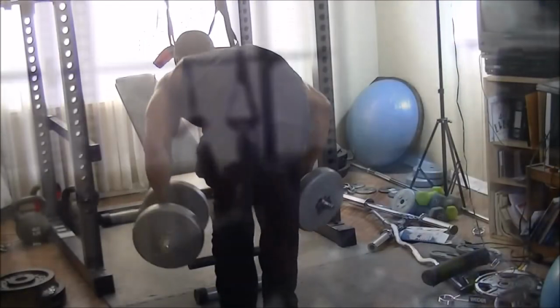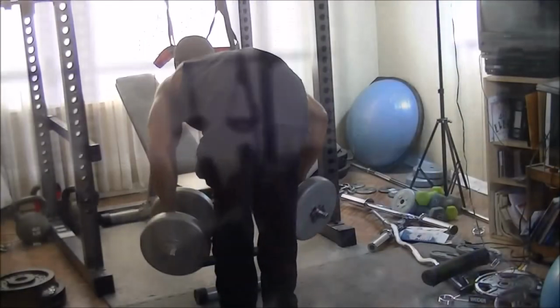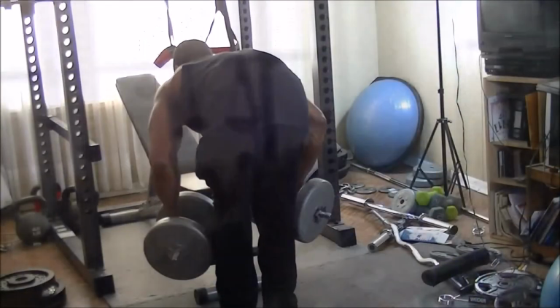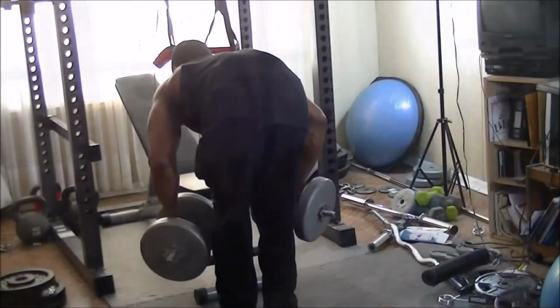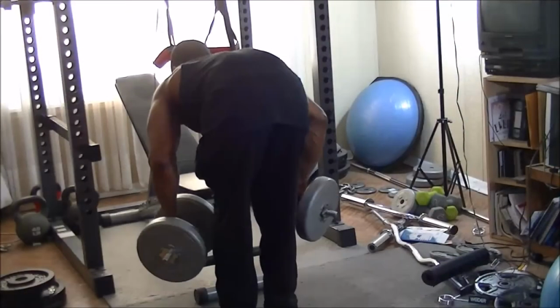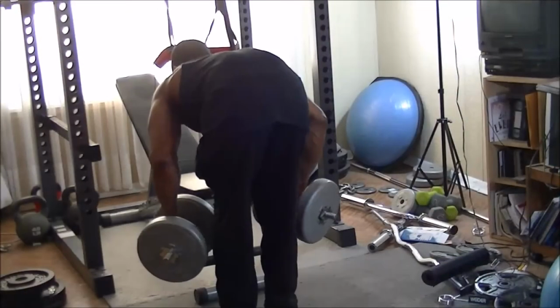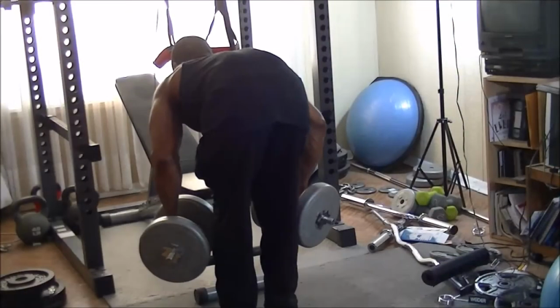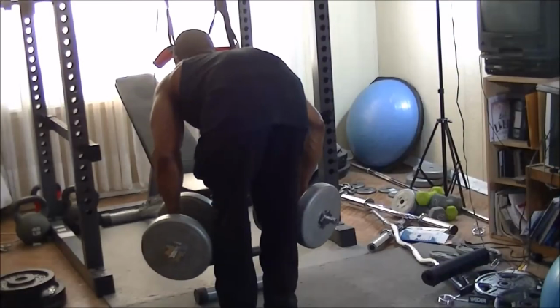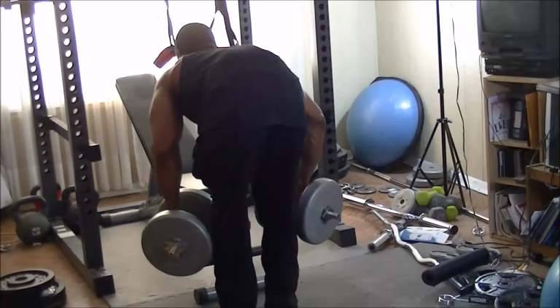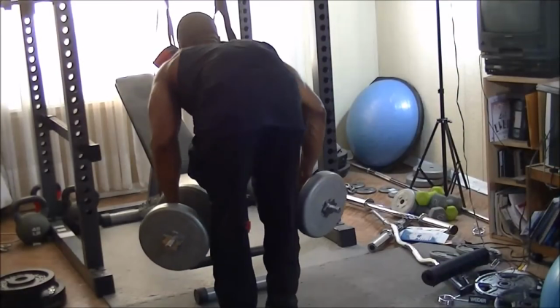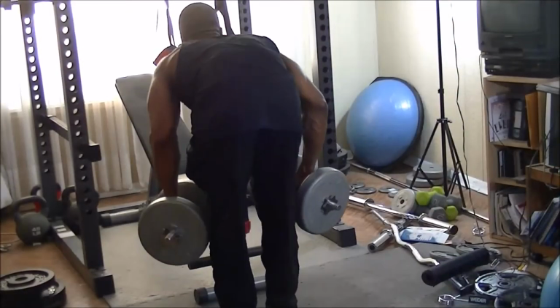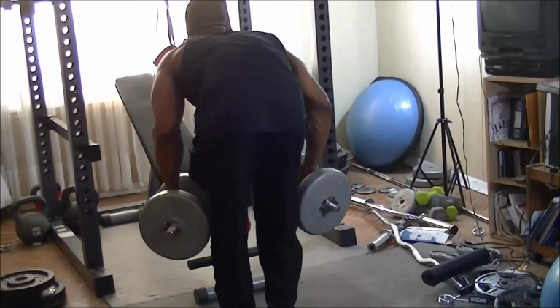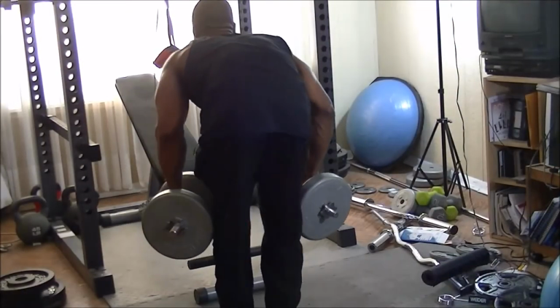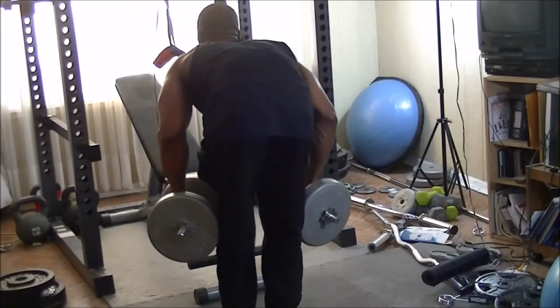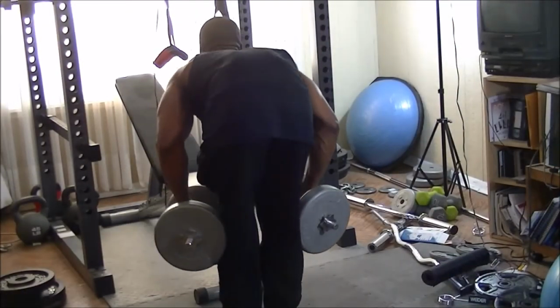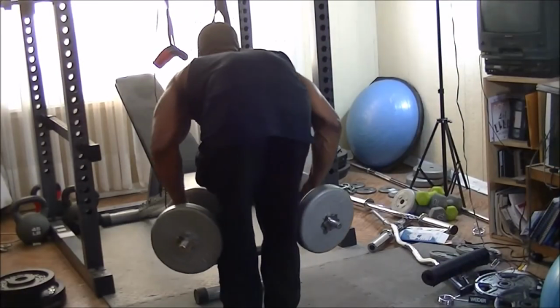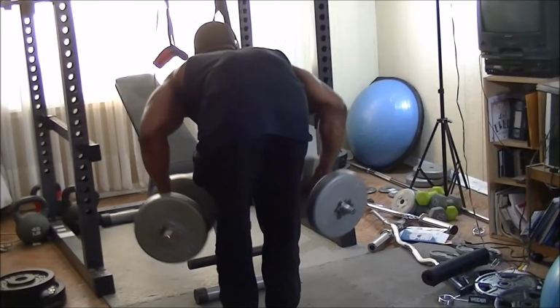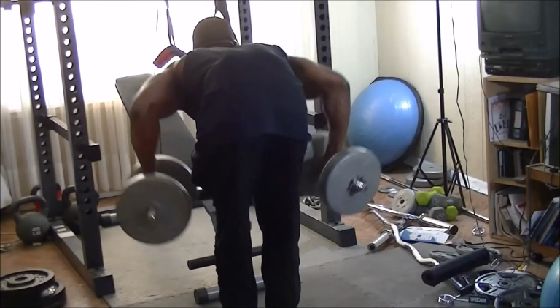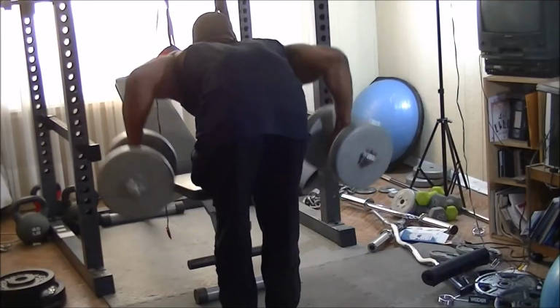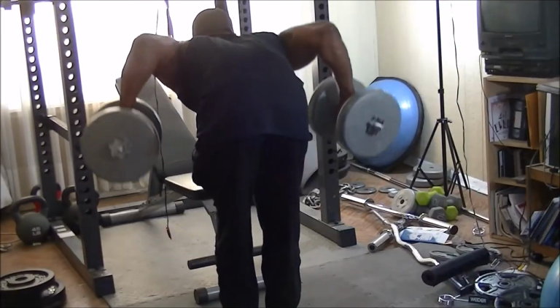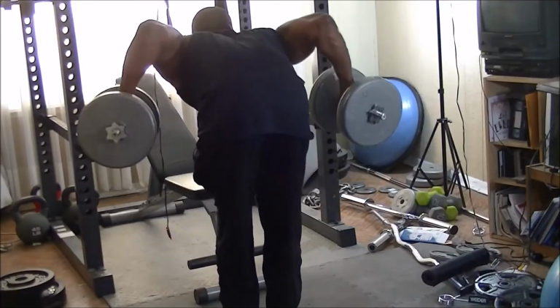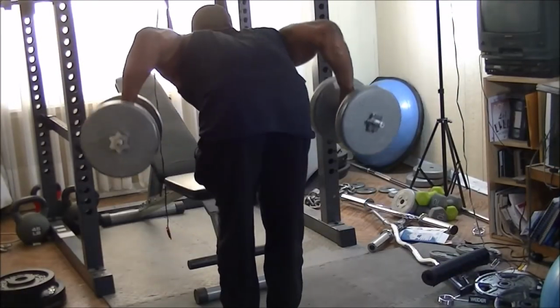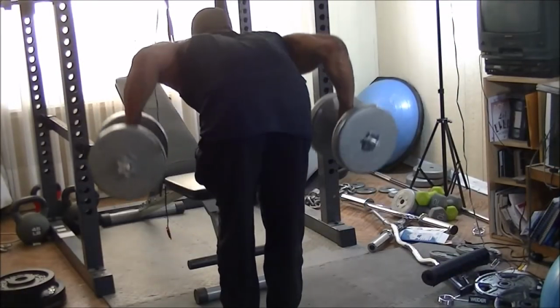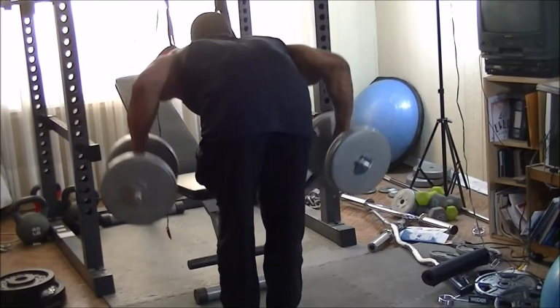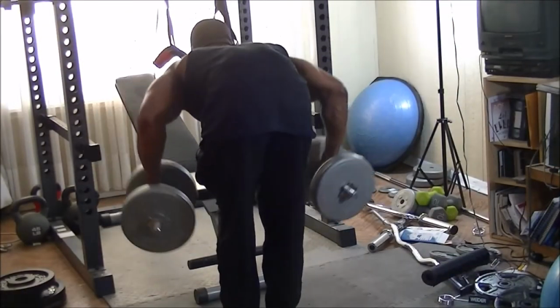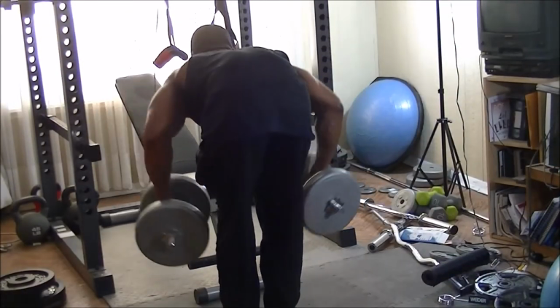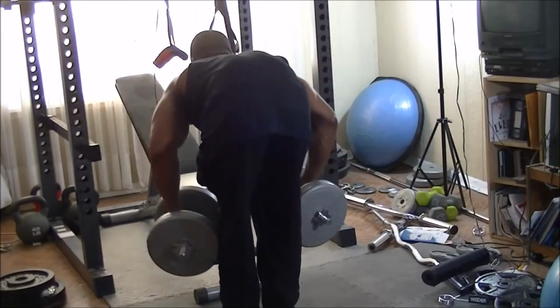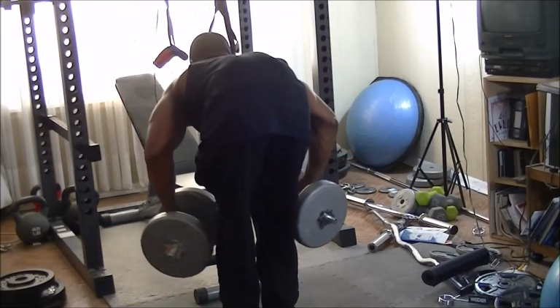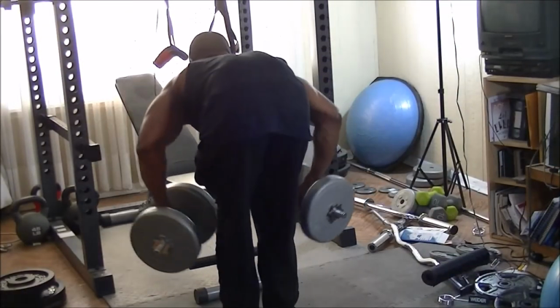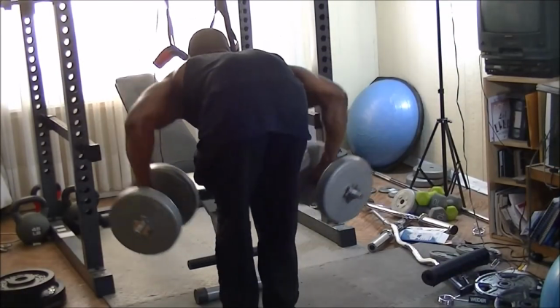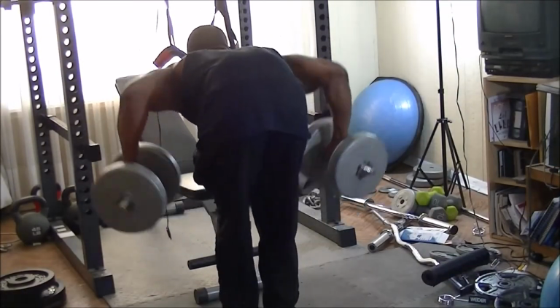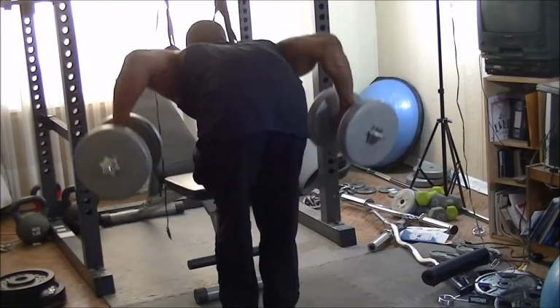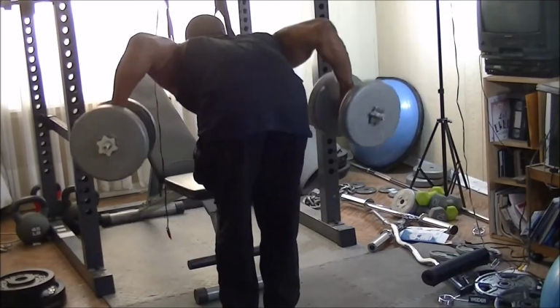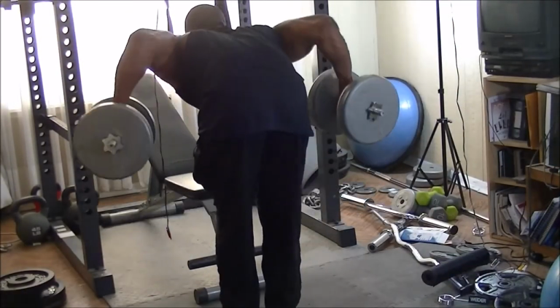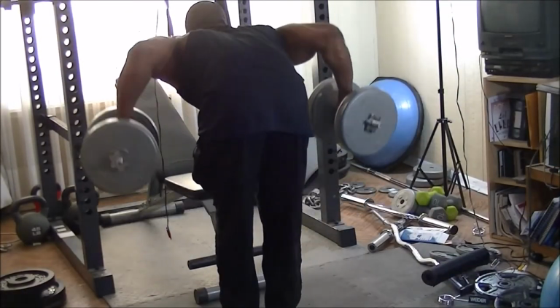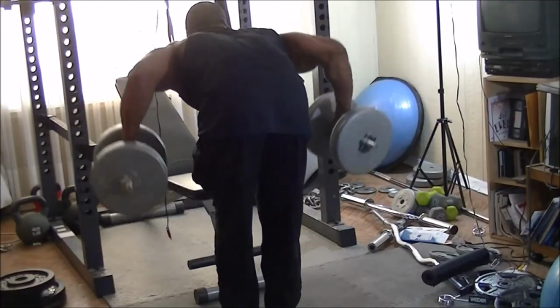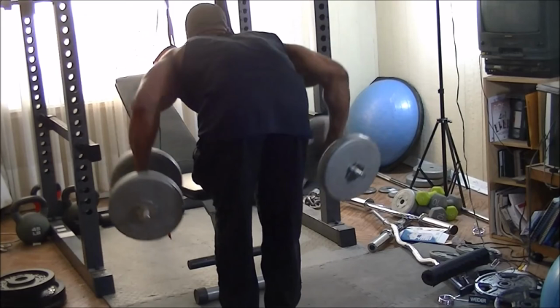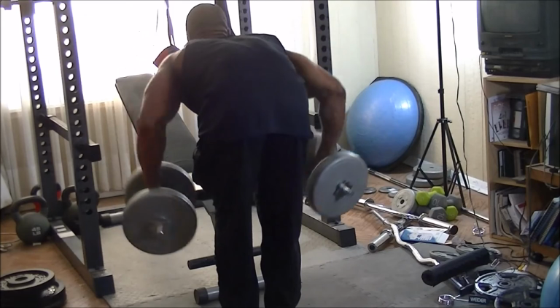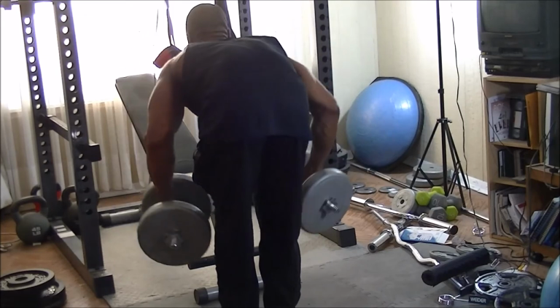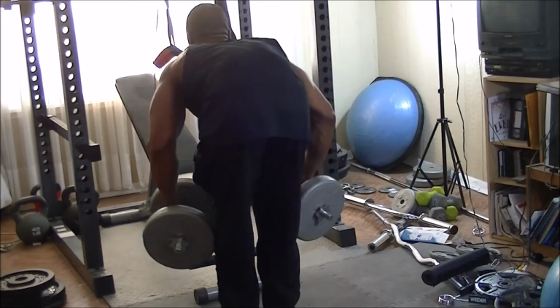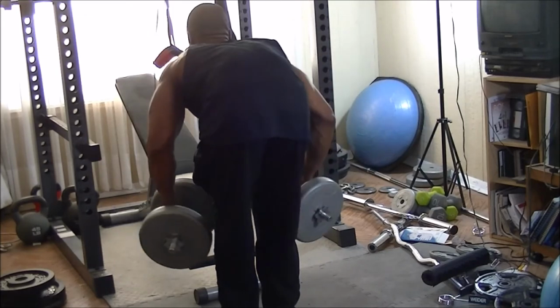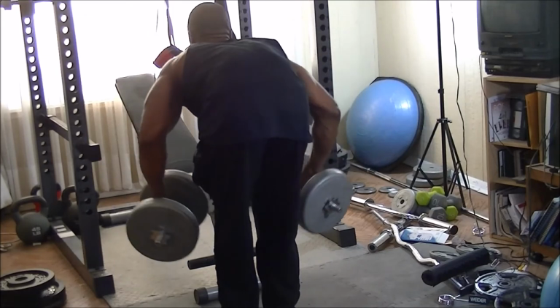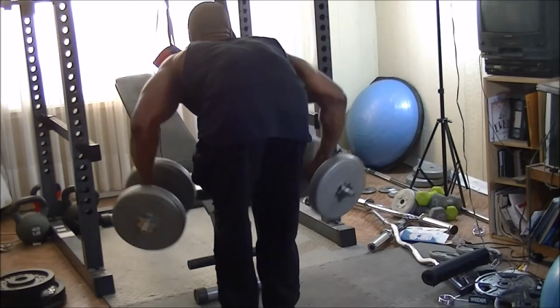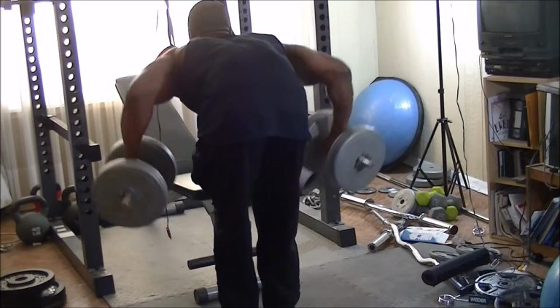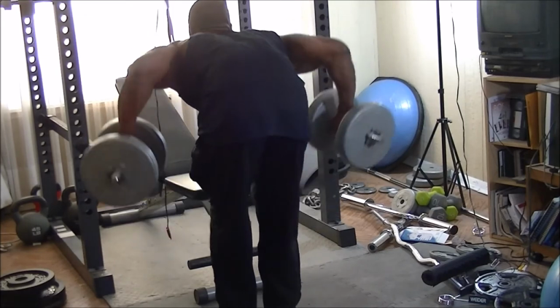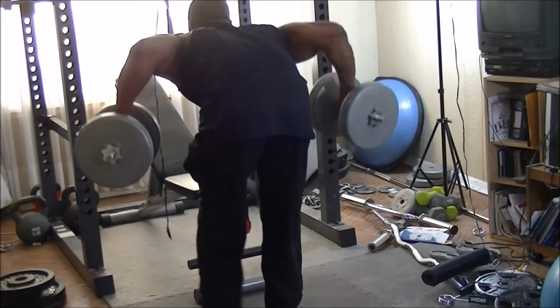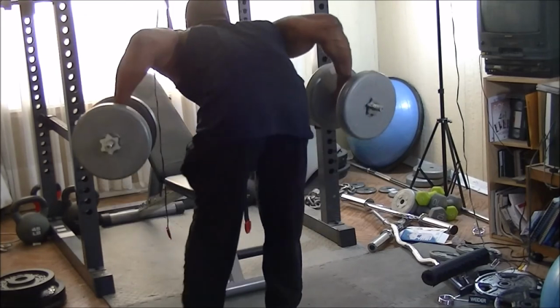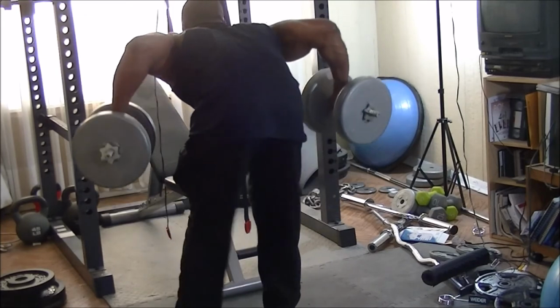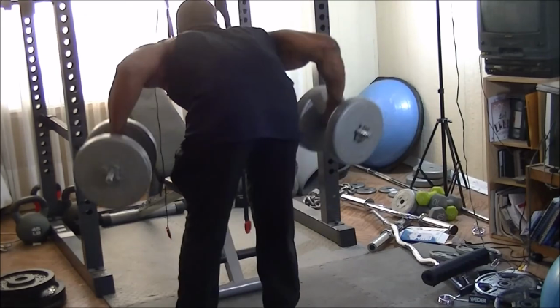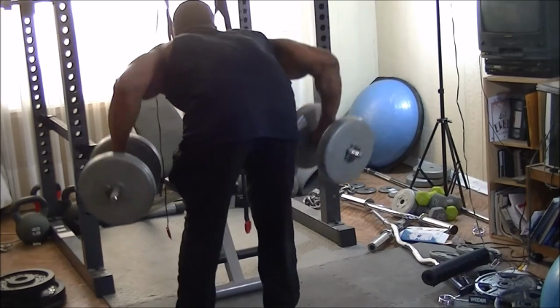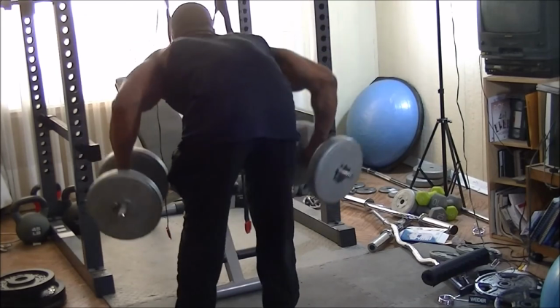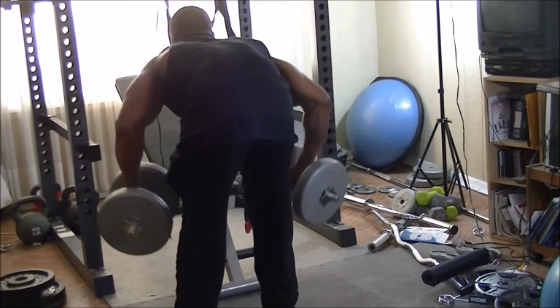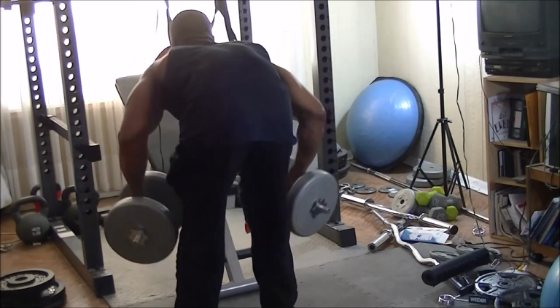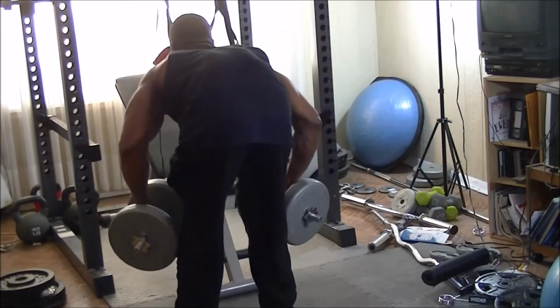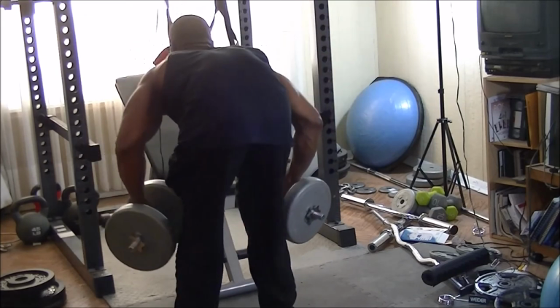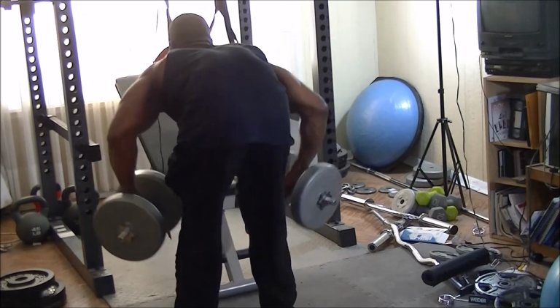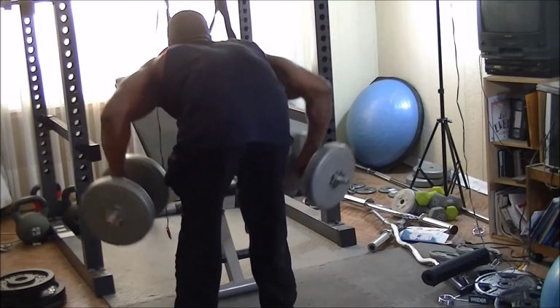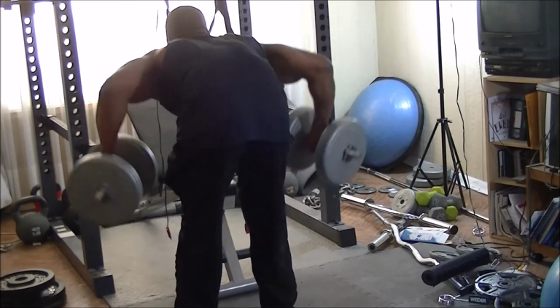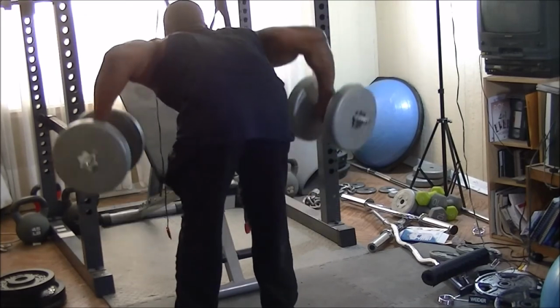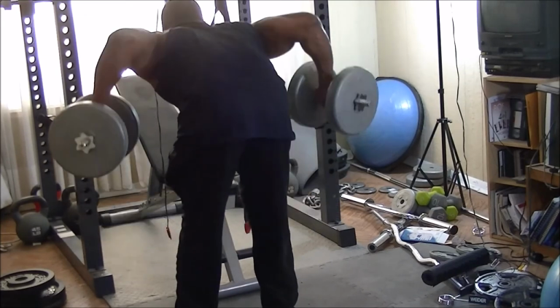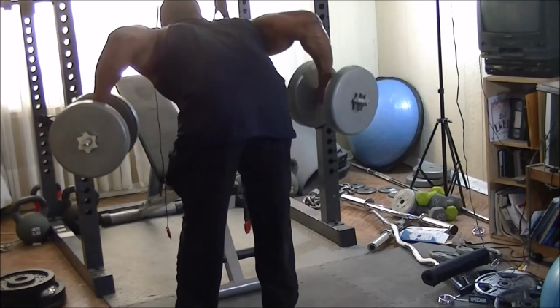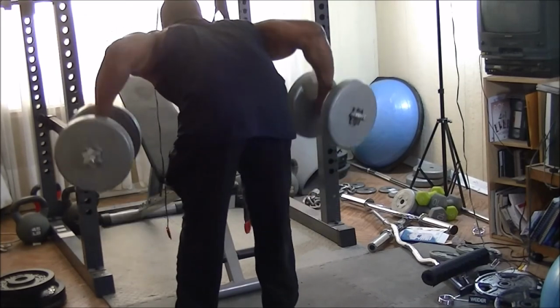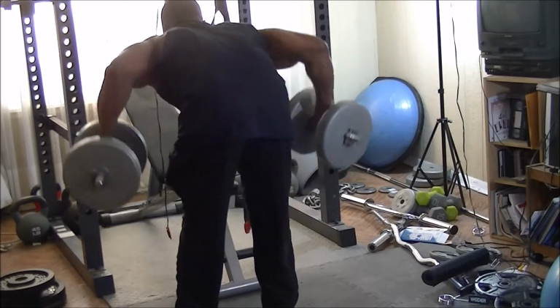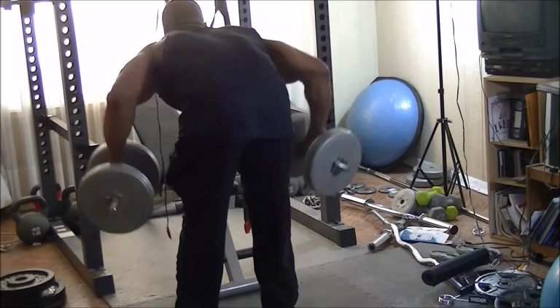After doing chest flies, I moved on to back flies, to really get the upper back as well as a little bit of my rear delts involved.